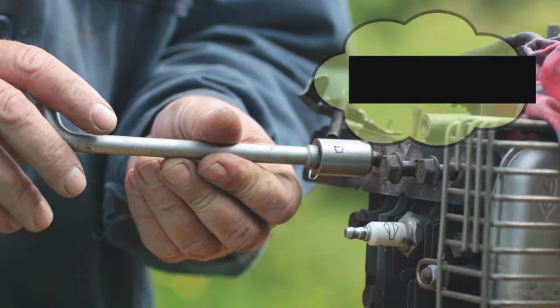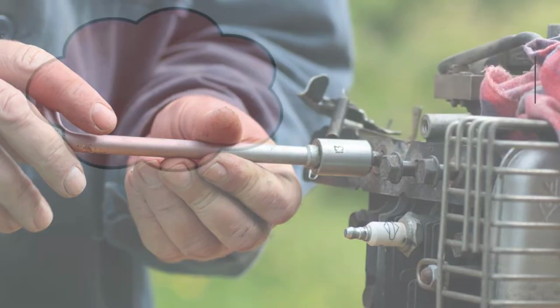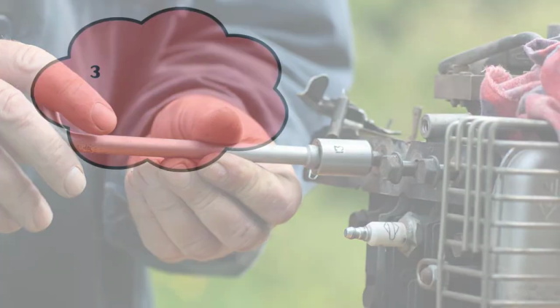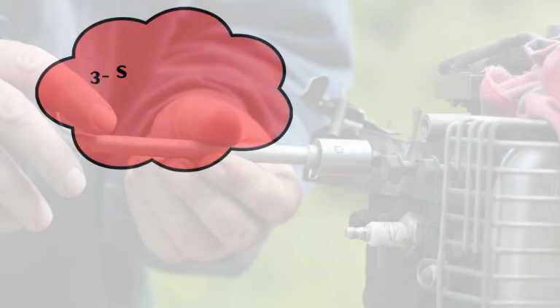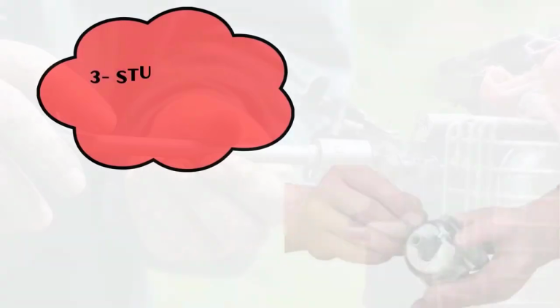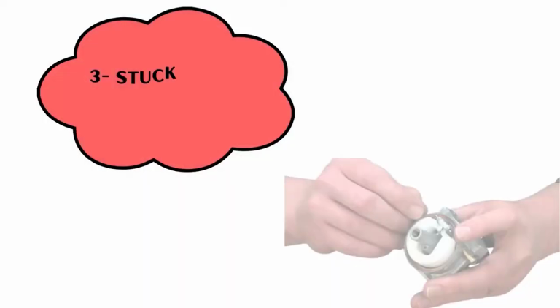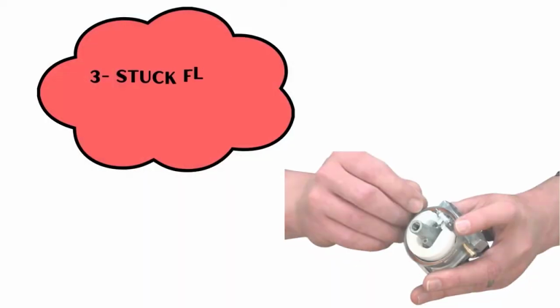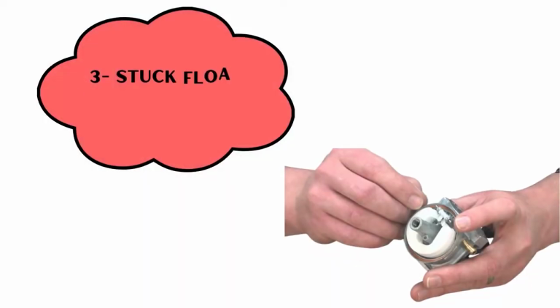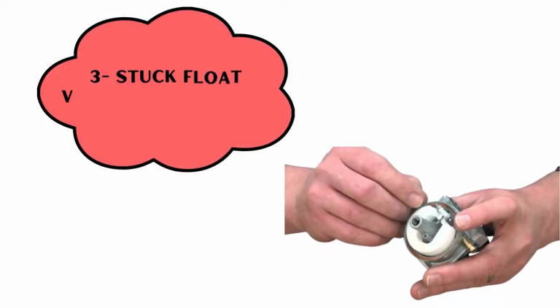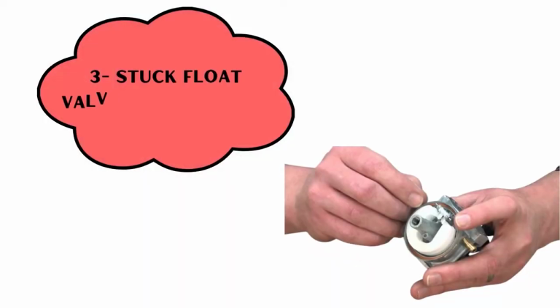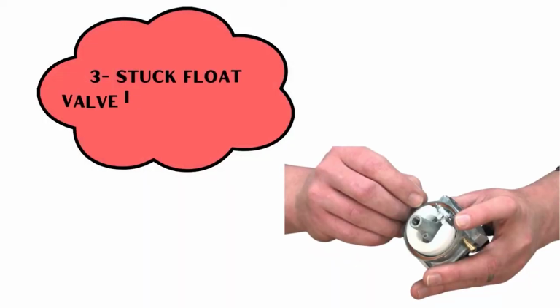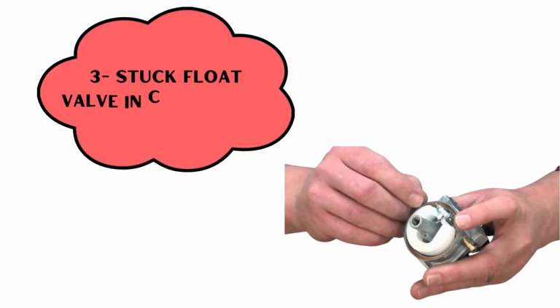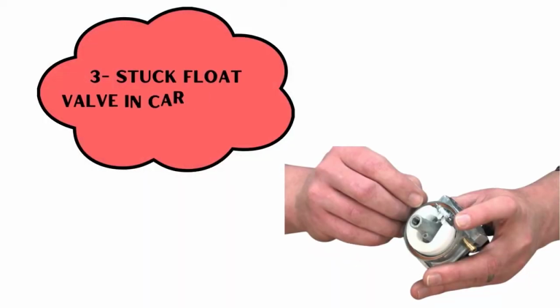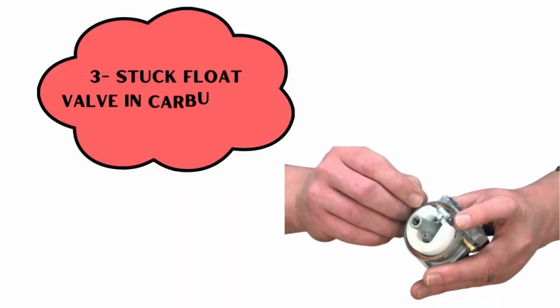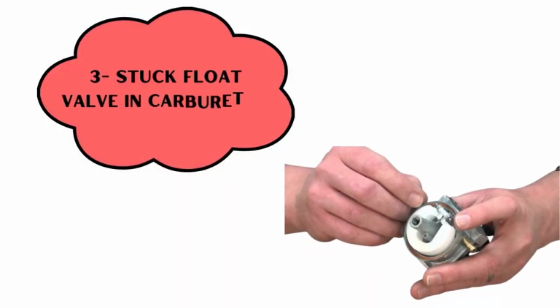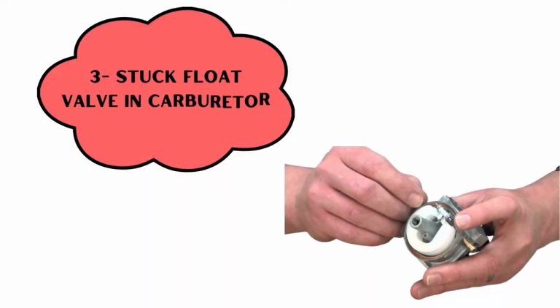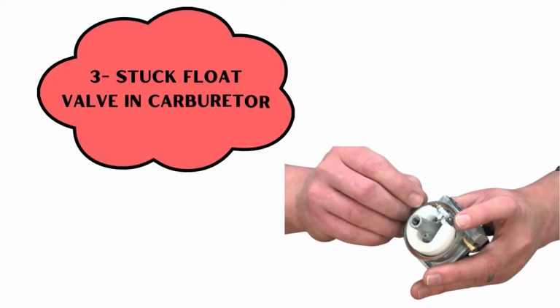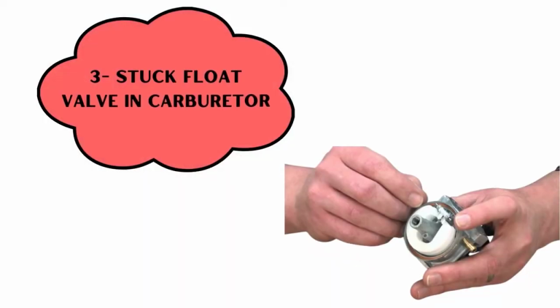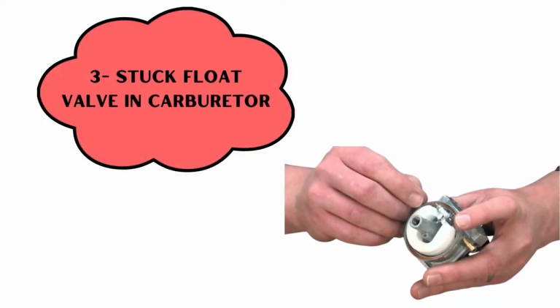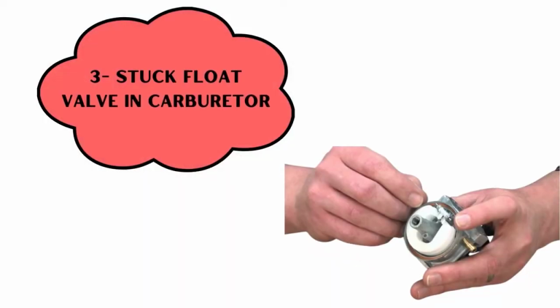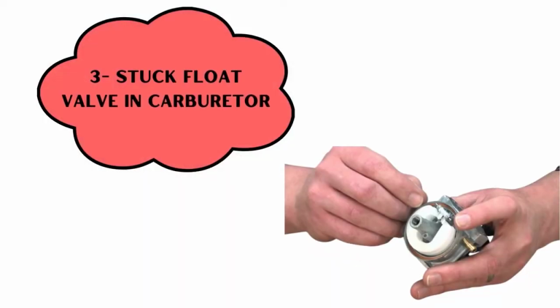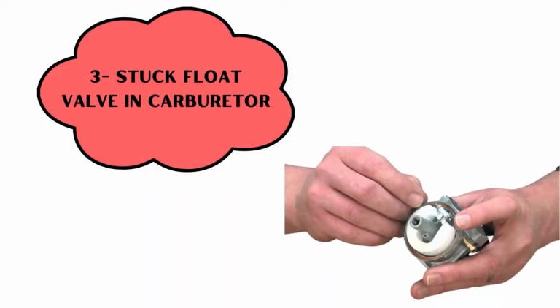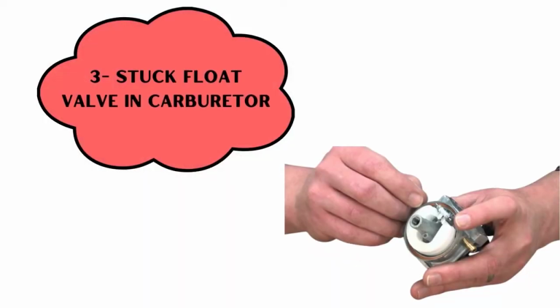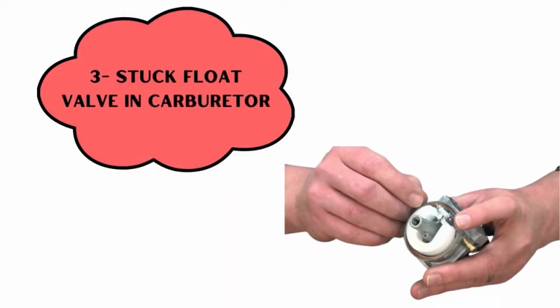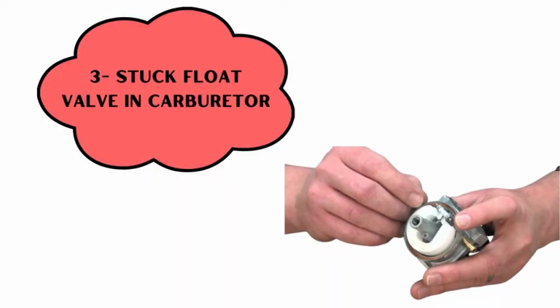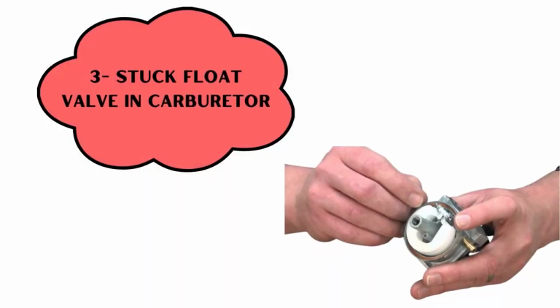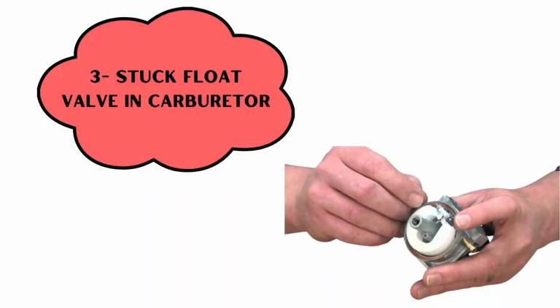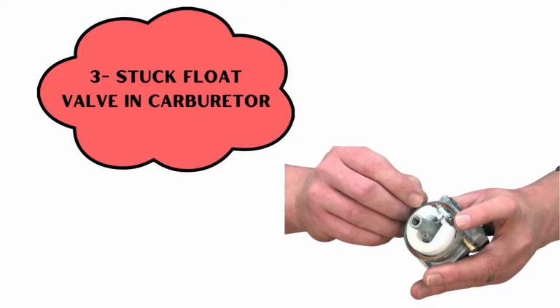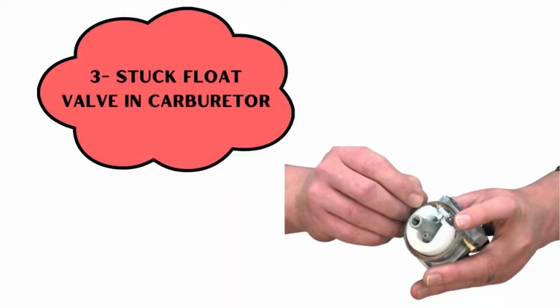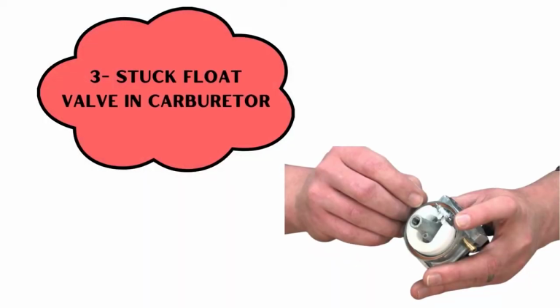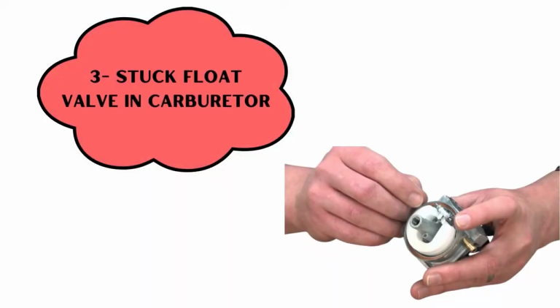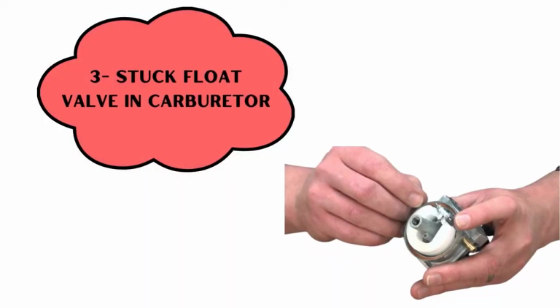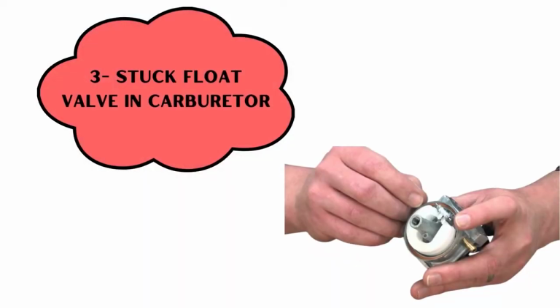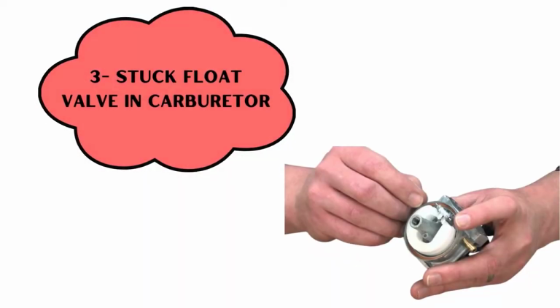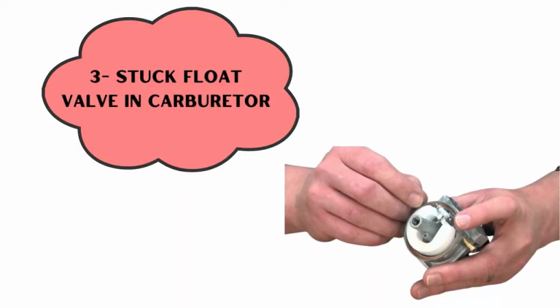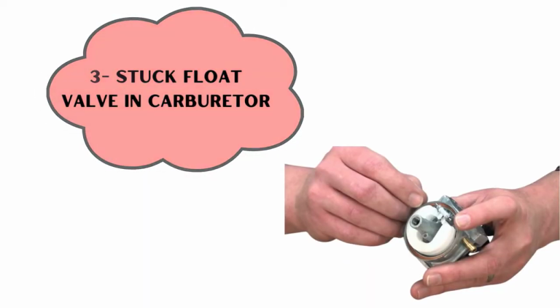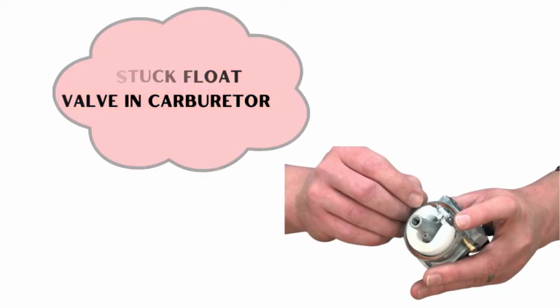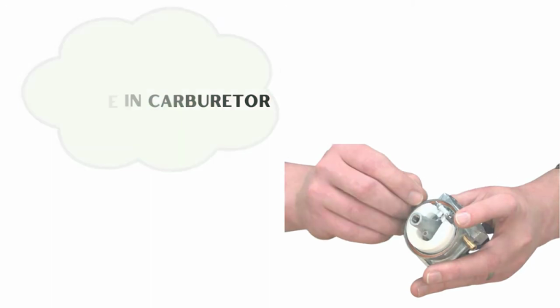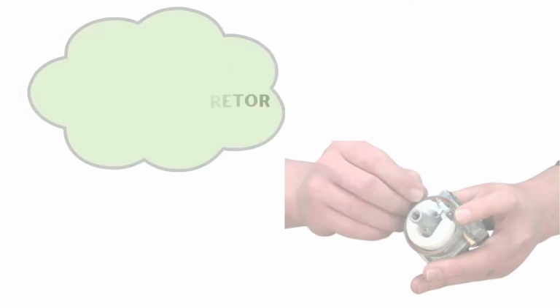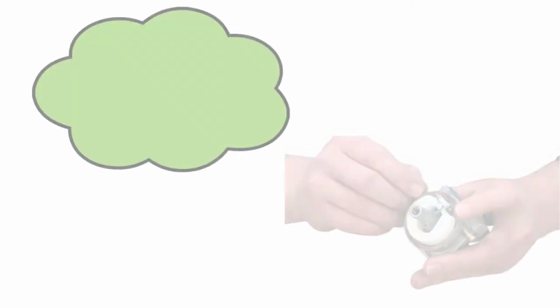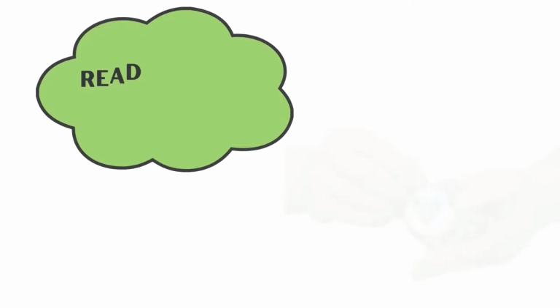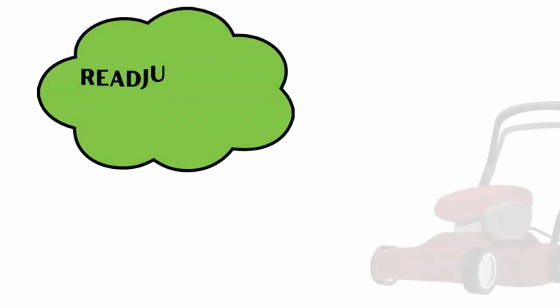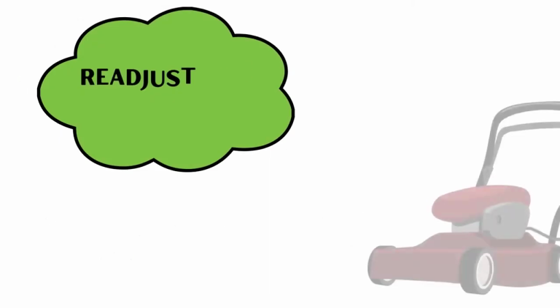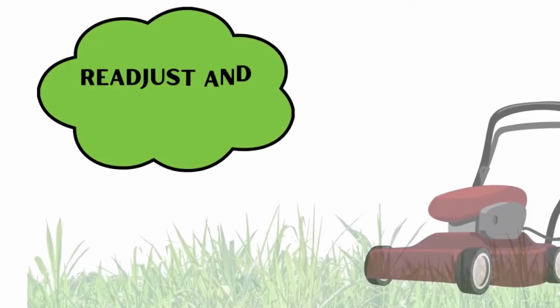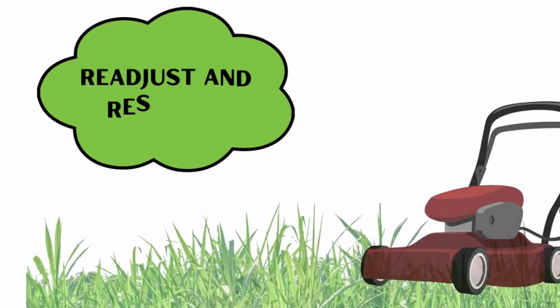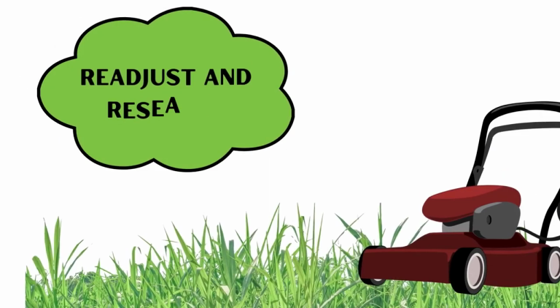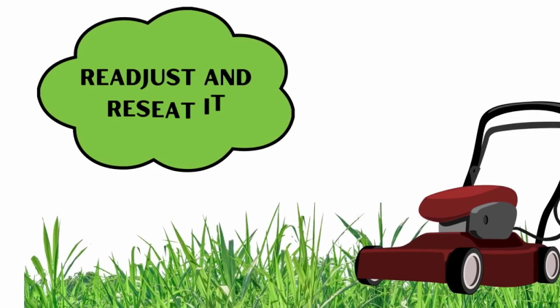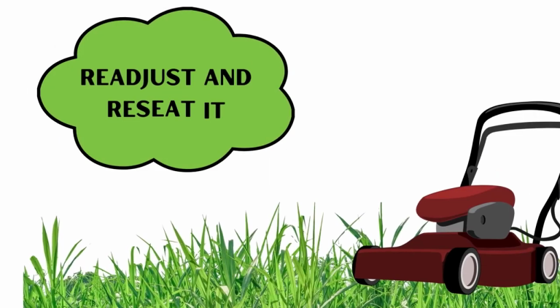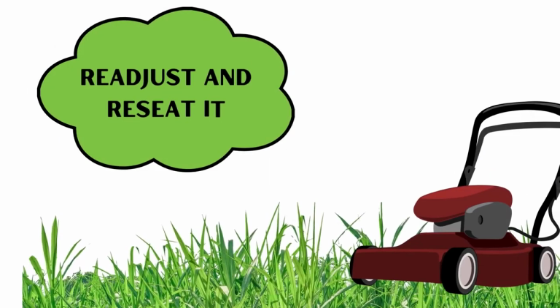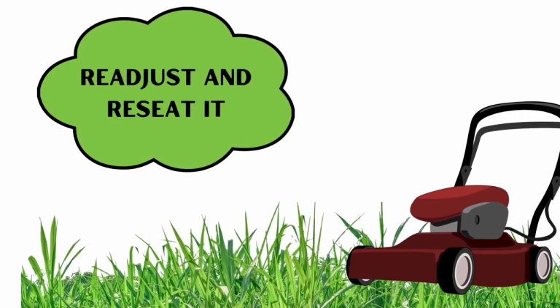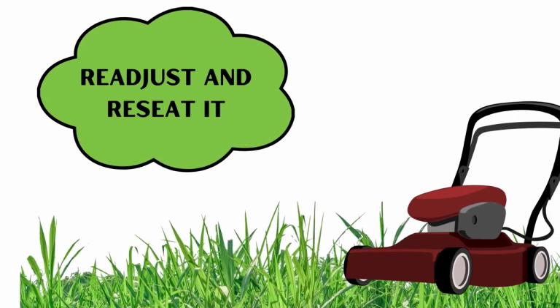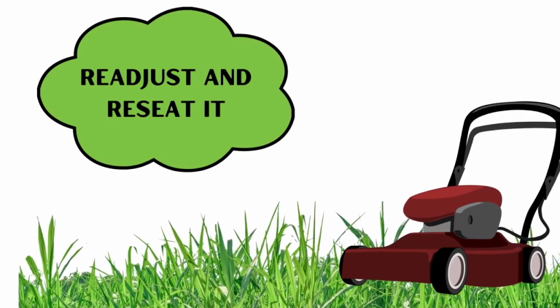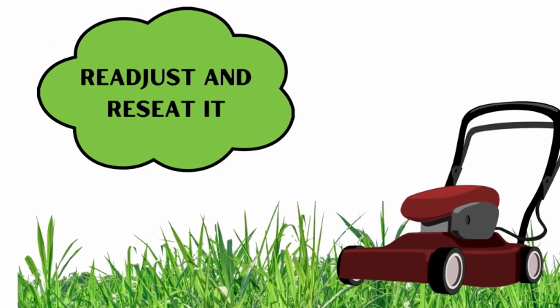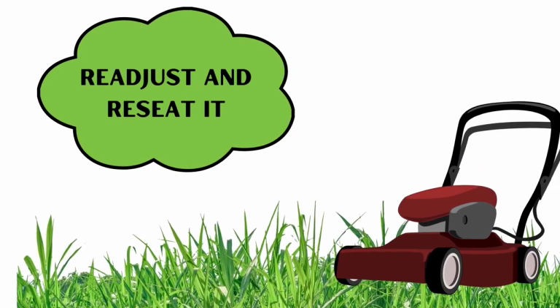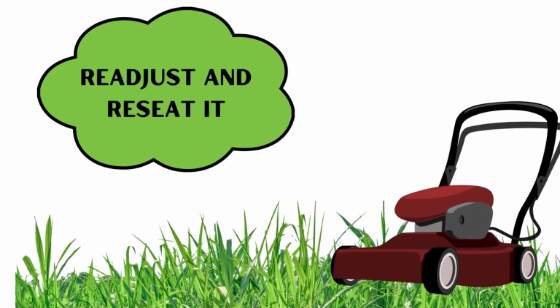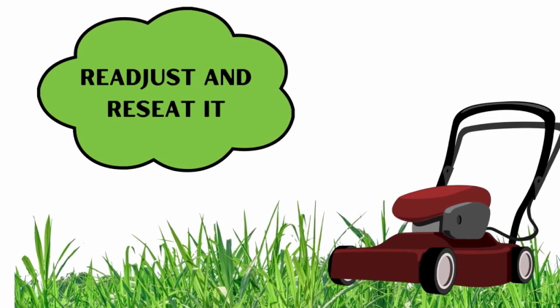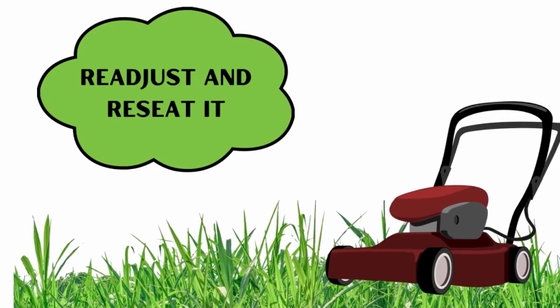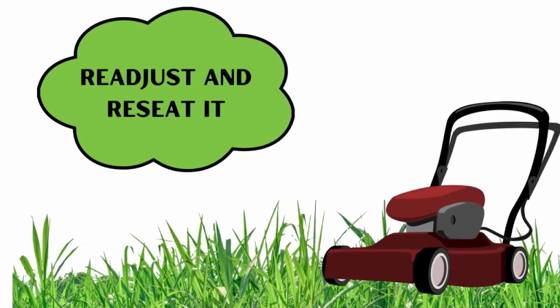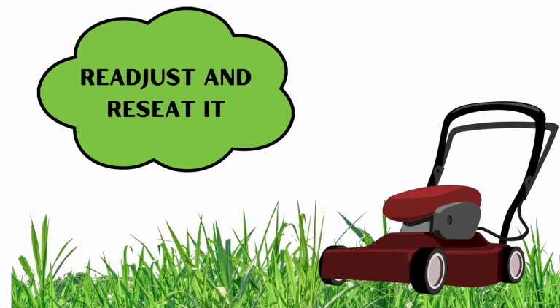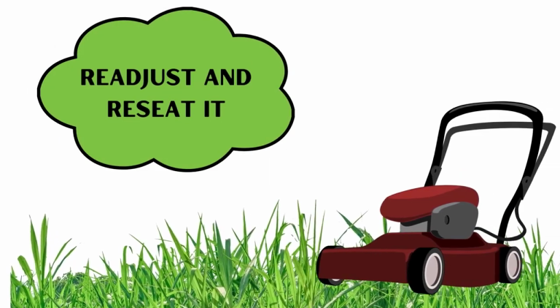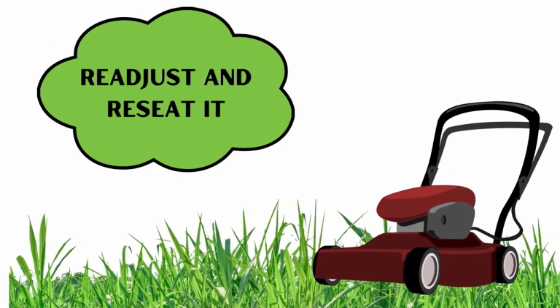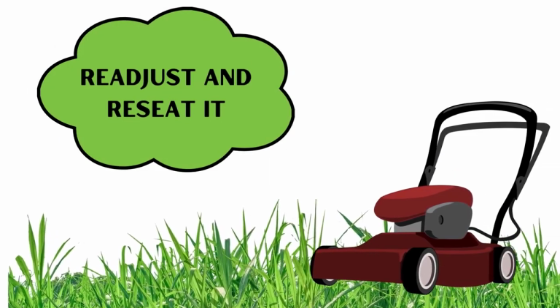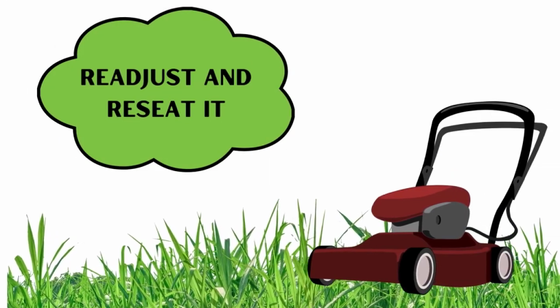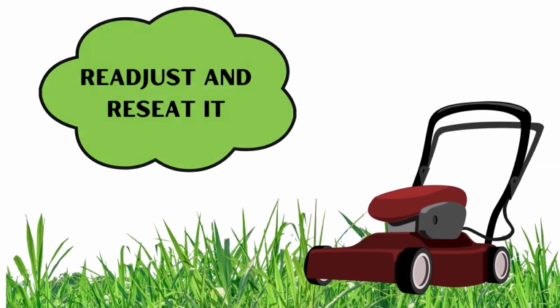Reason number 3: stuck float valve in the carburetor. In this case, readjust and reseat it.